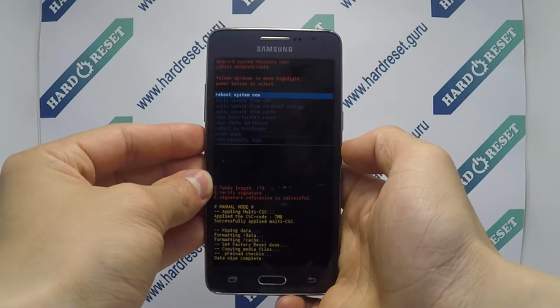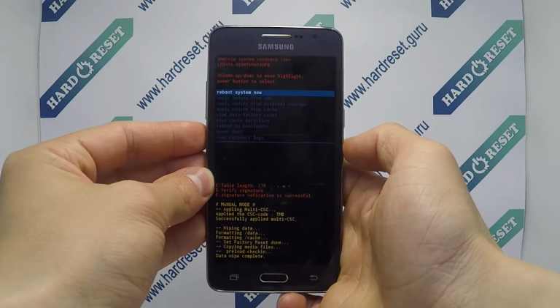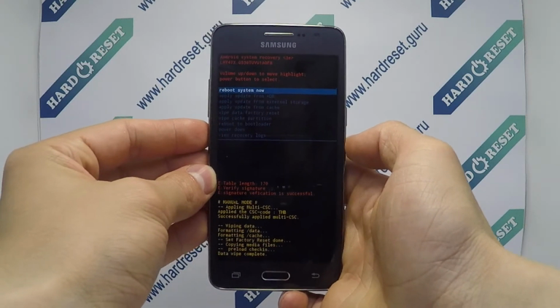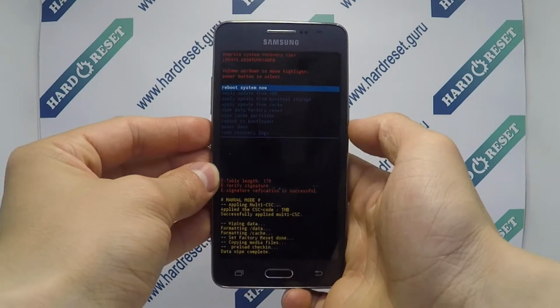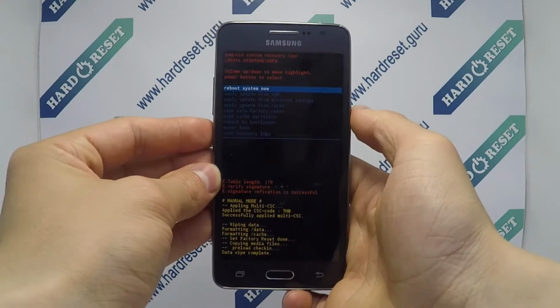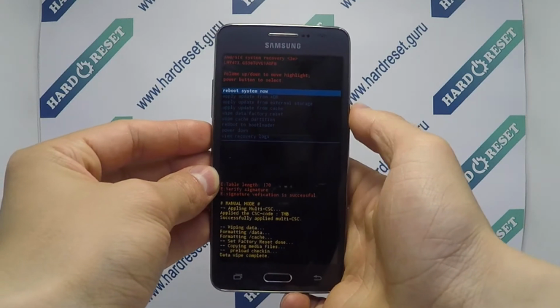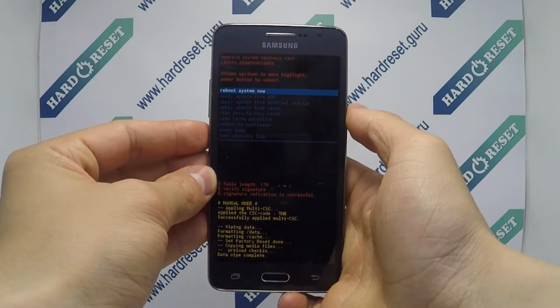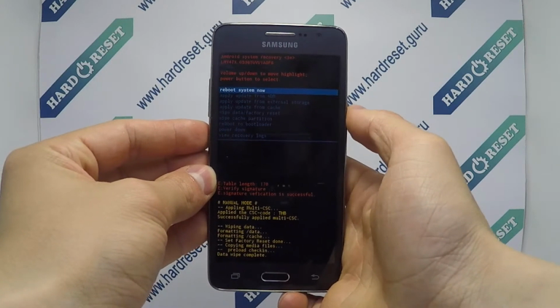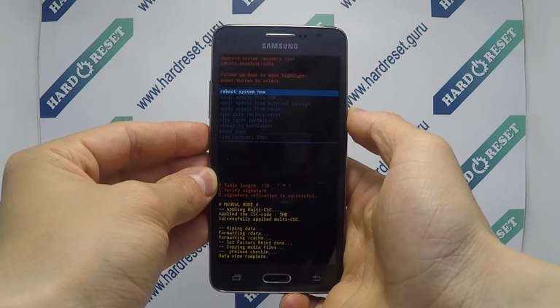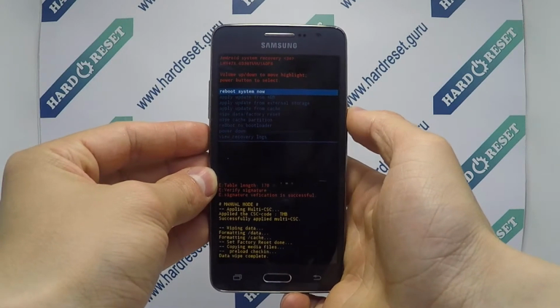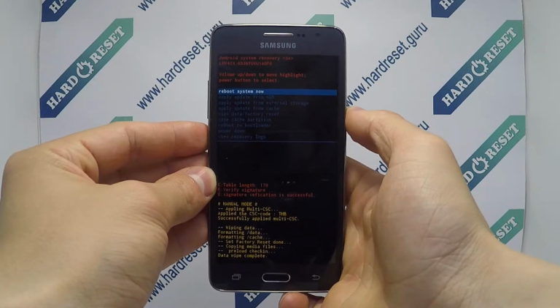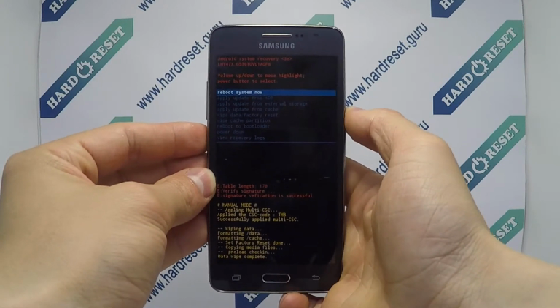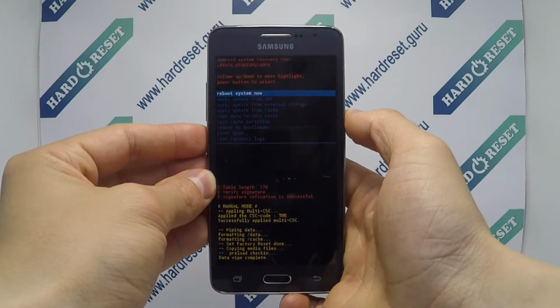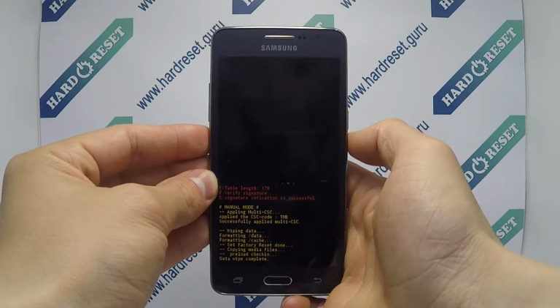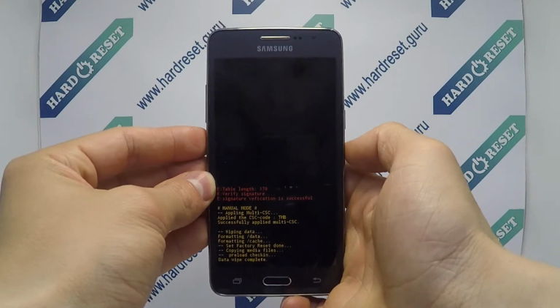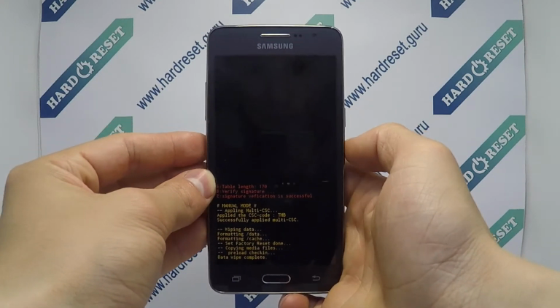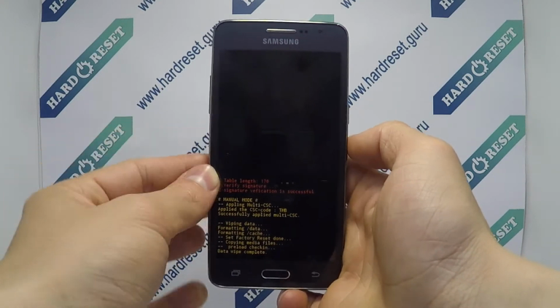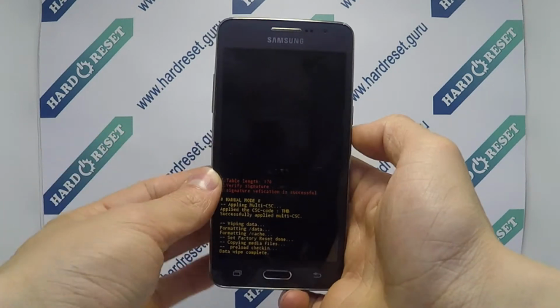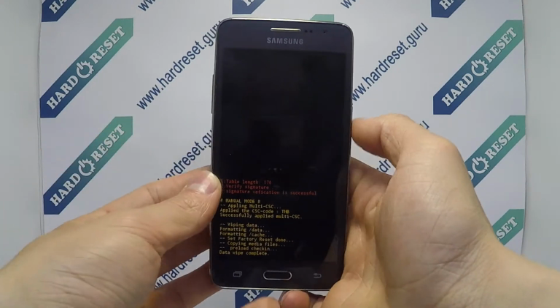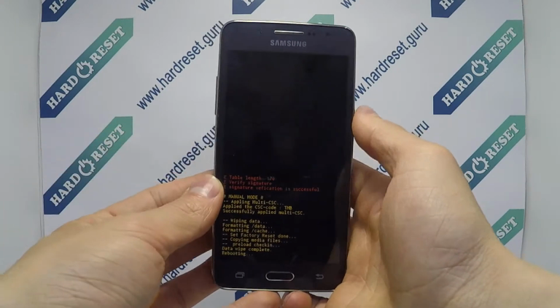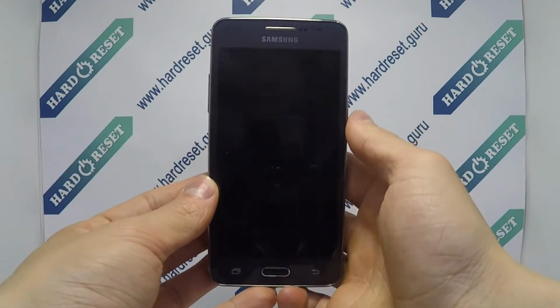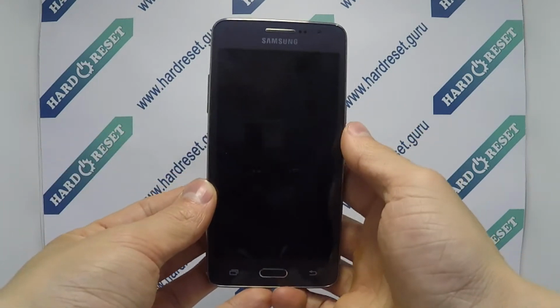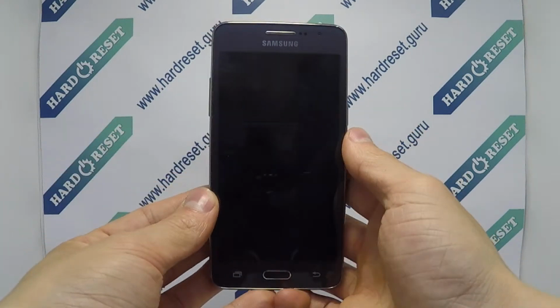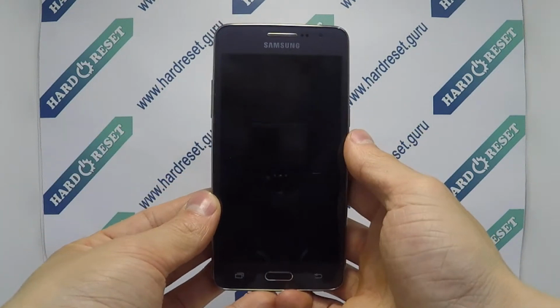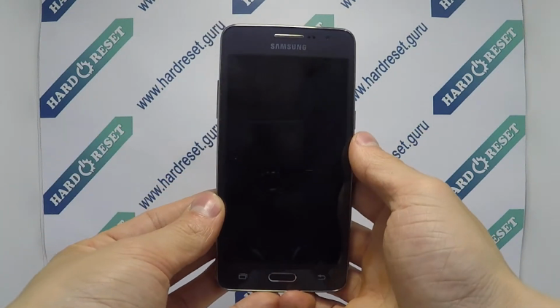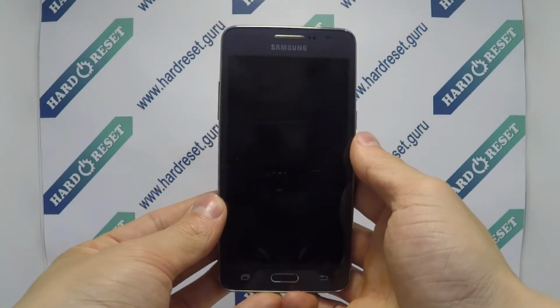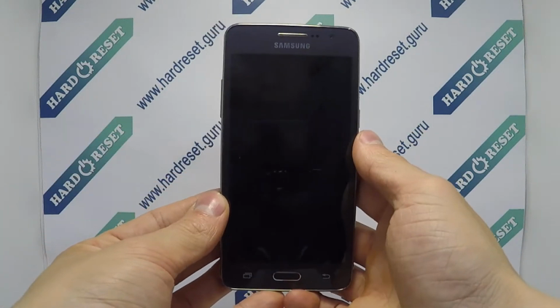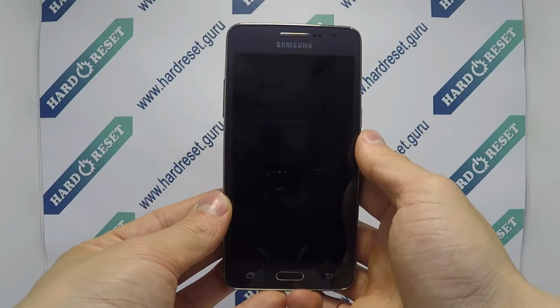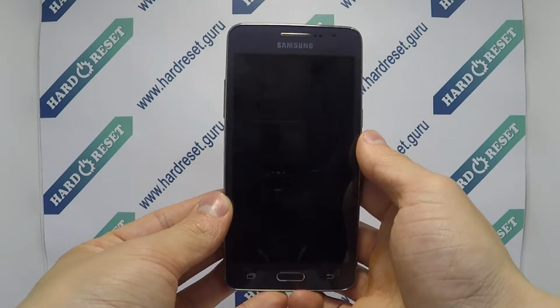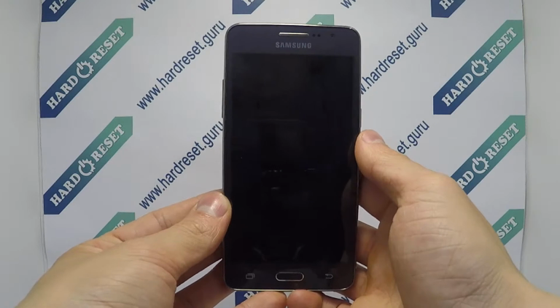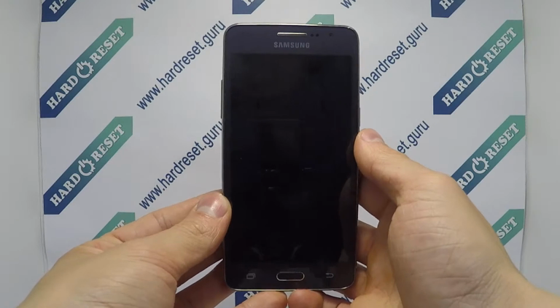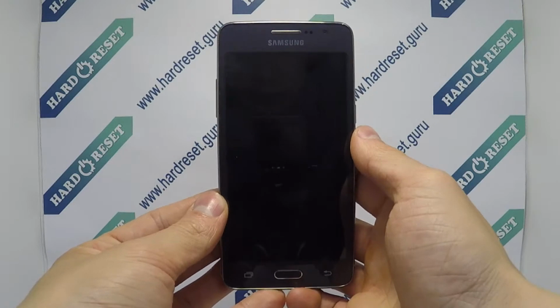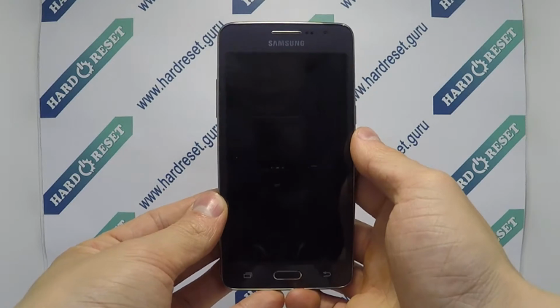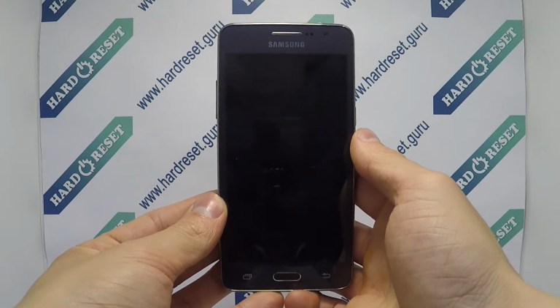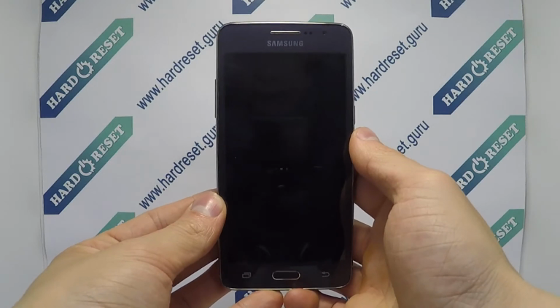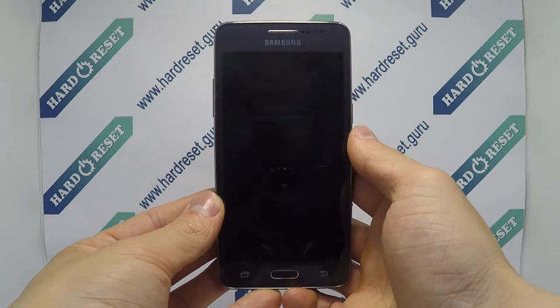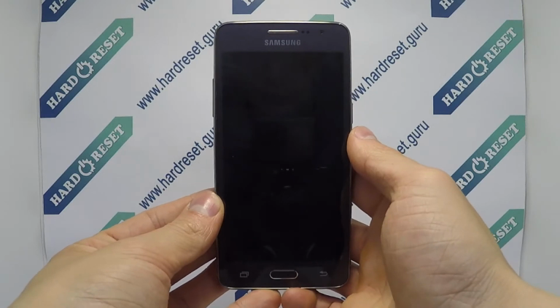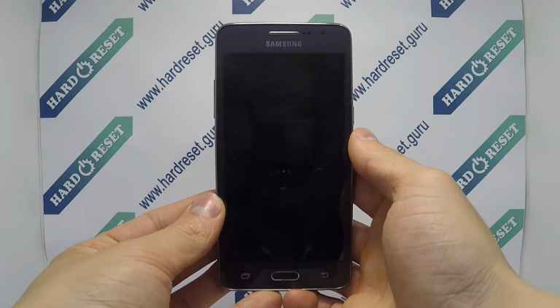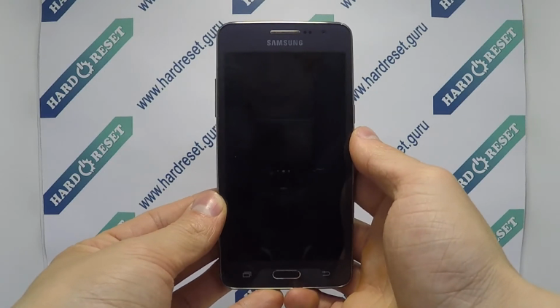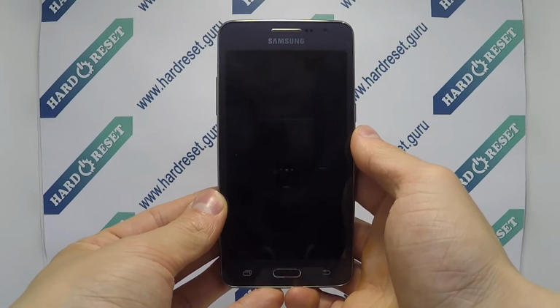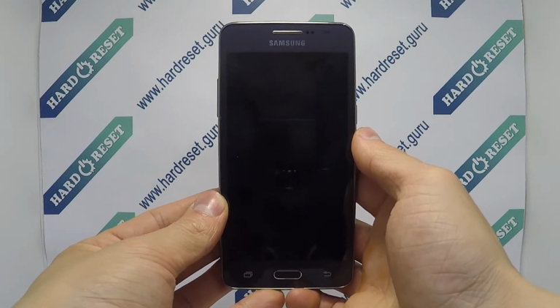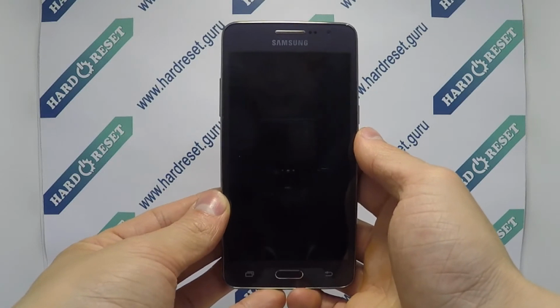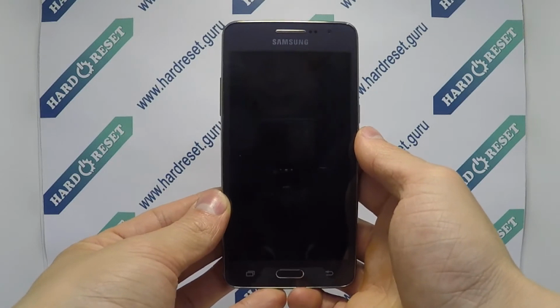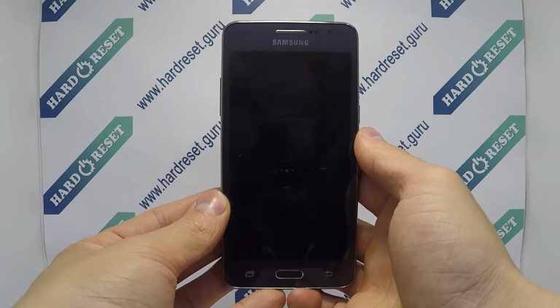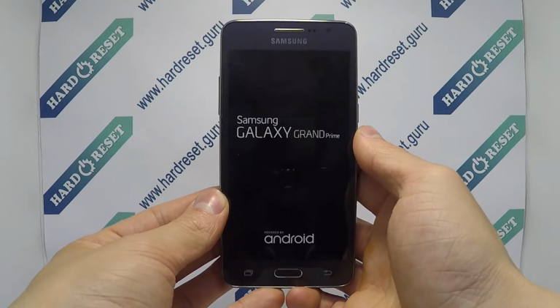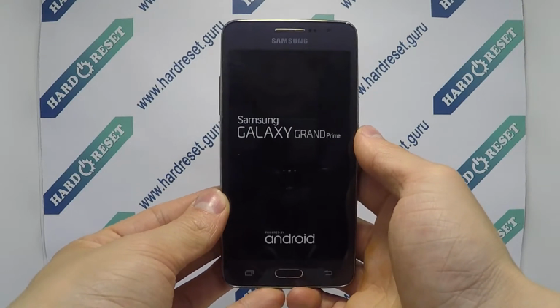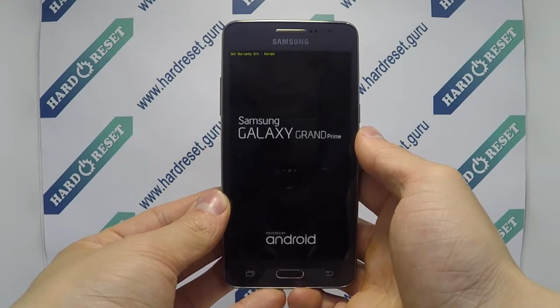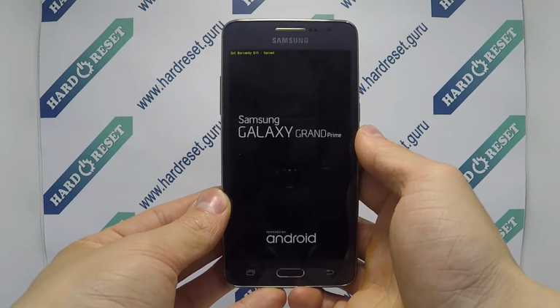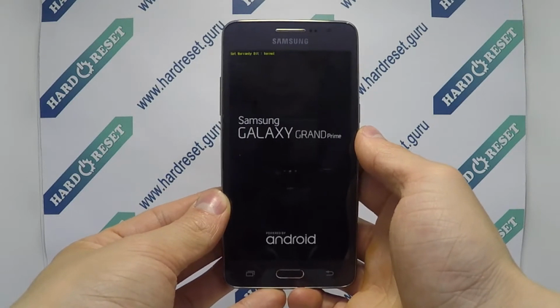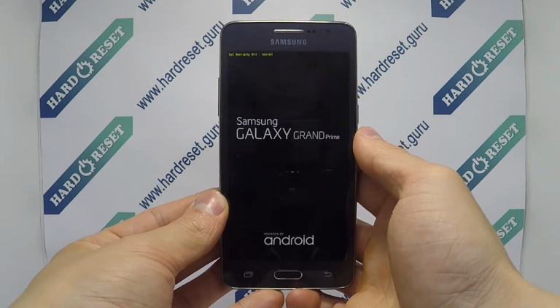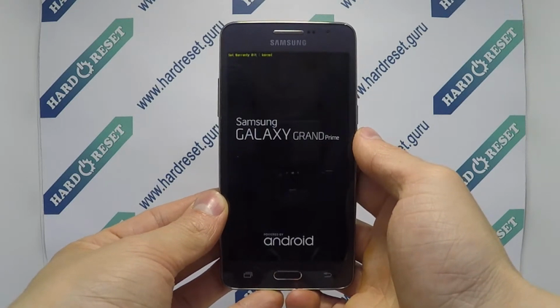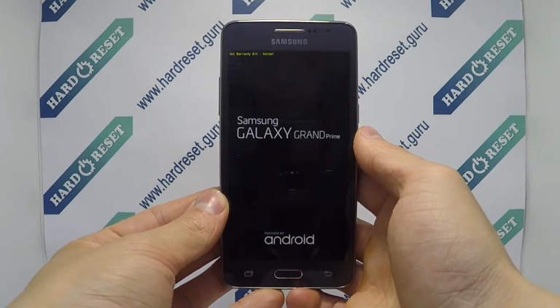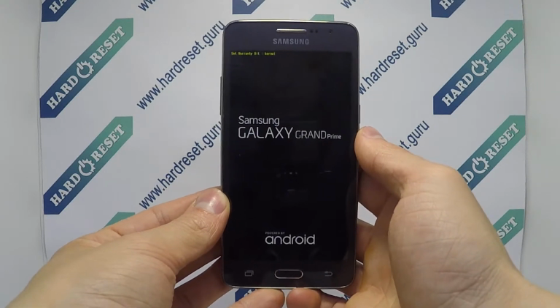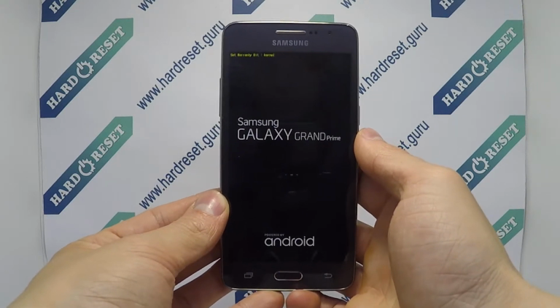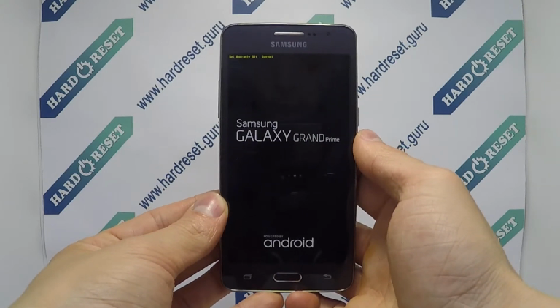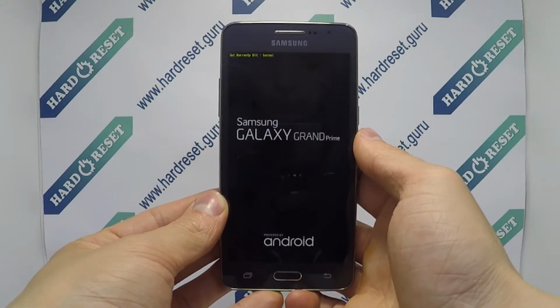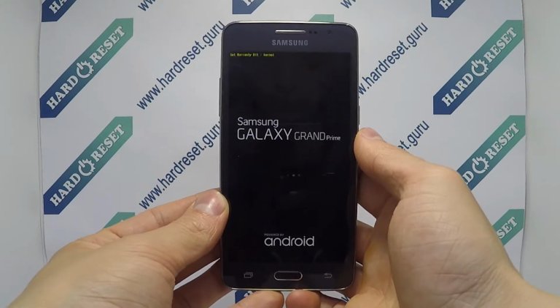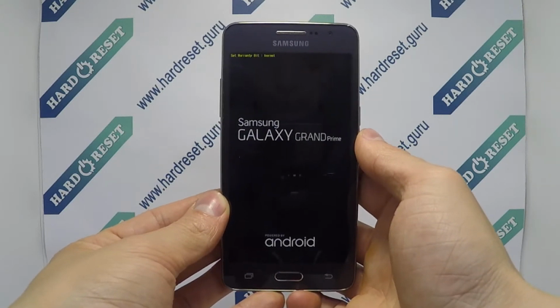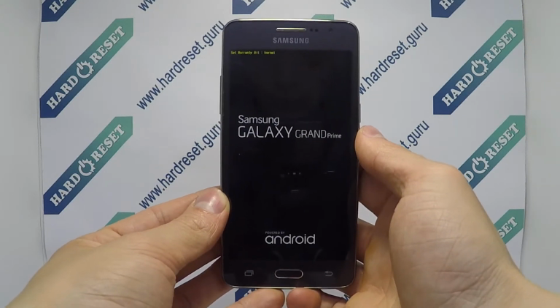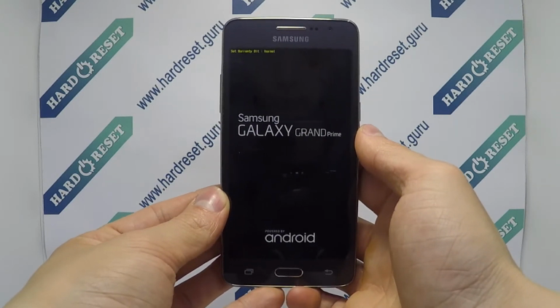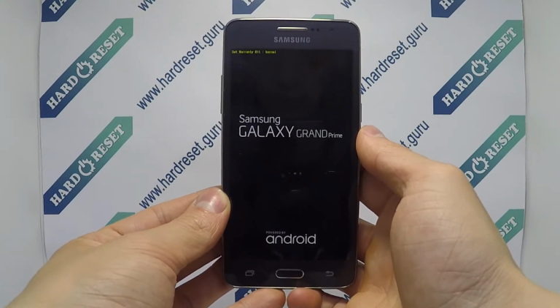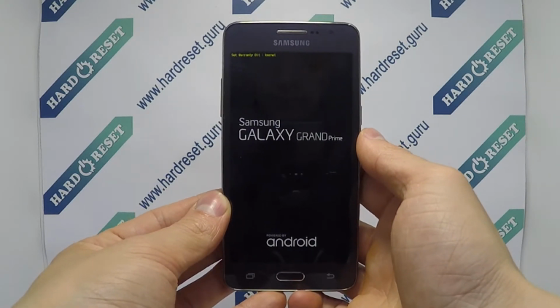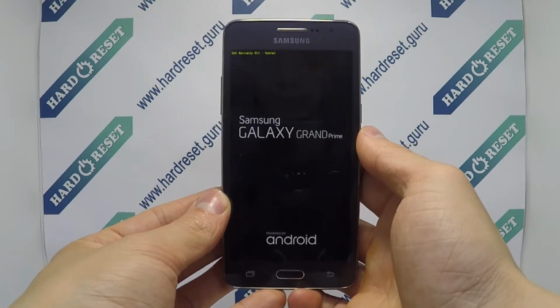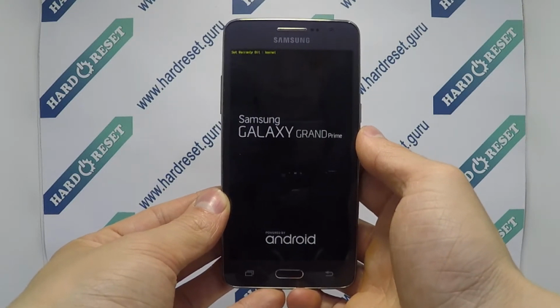Finally, click the power button again. Your device will now restart. Successfully, the hard reset is completed now.